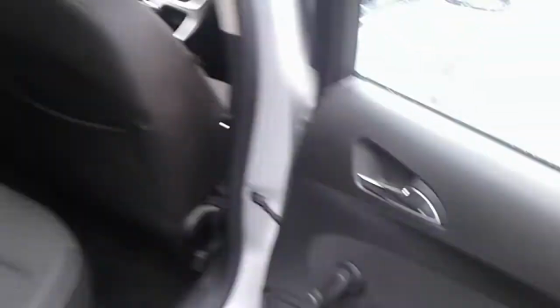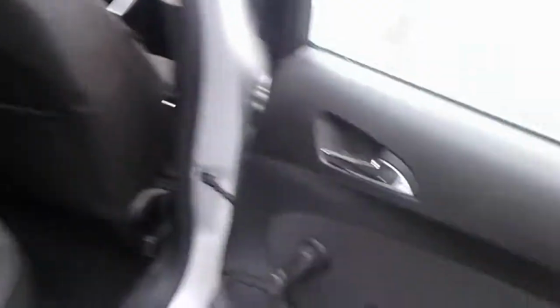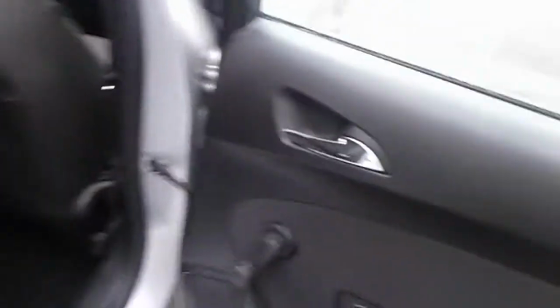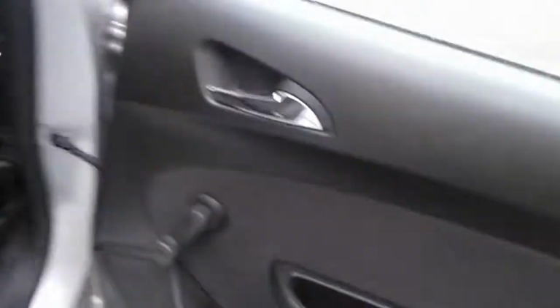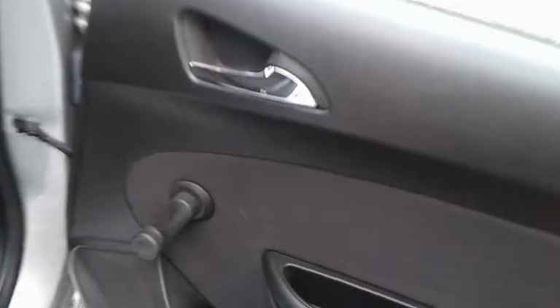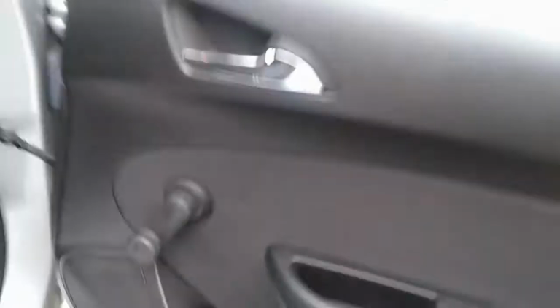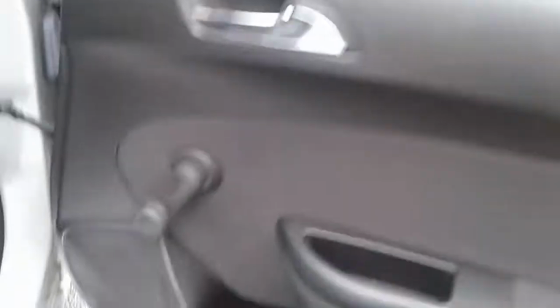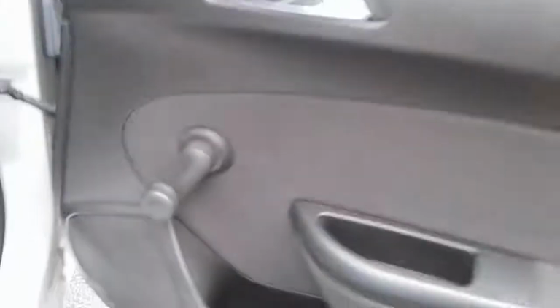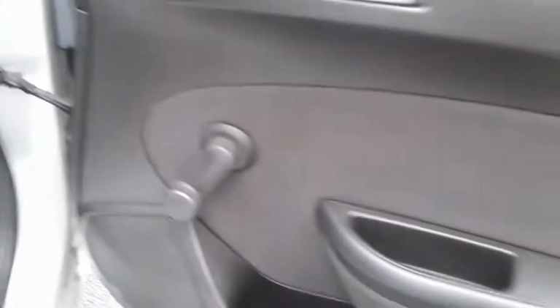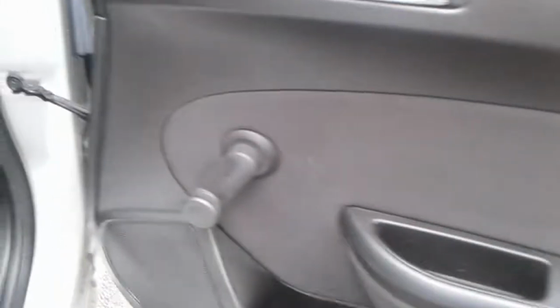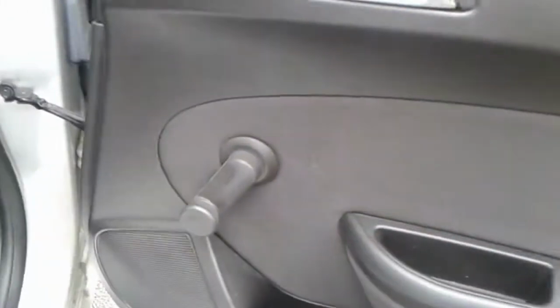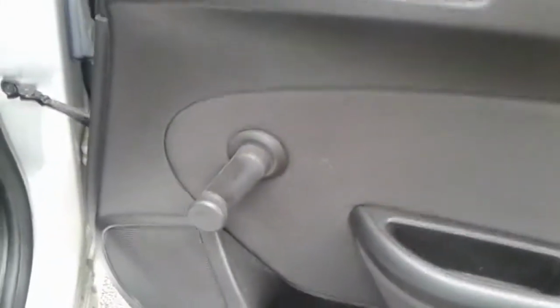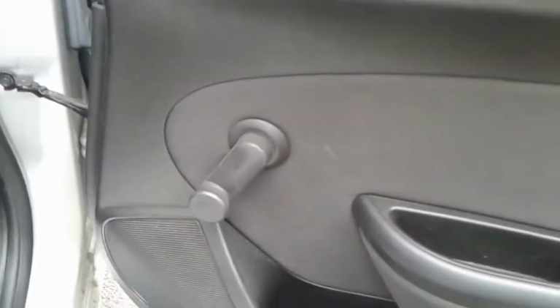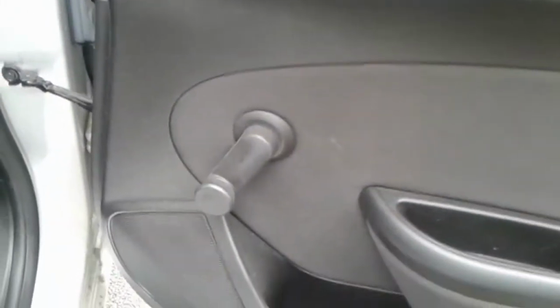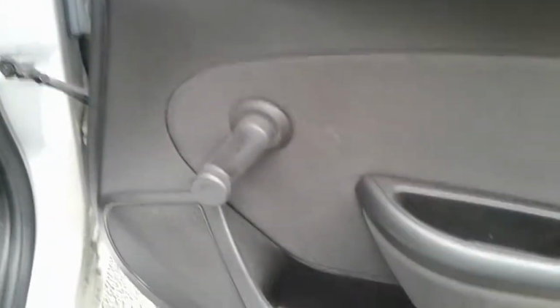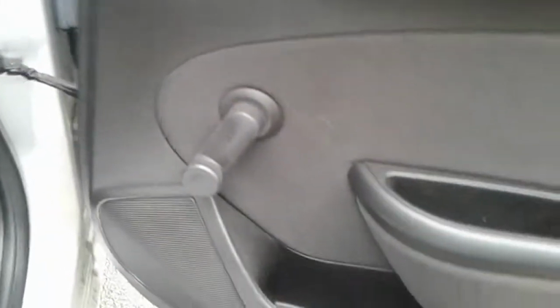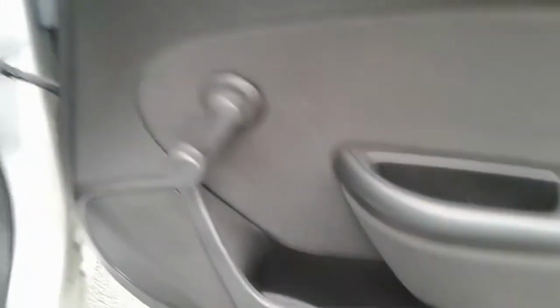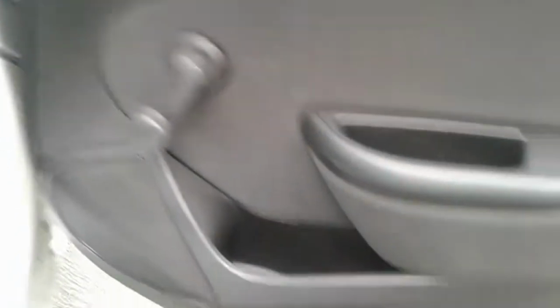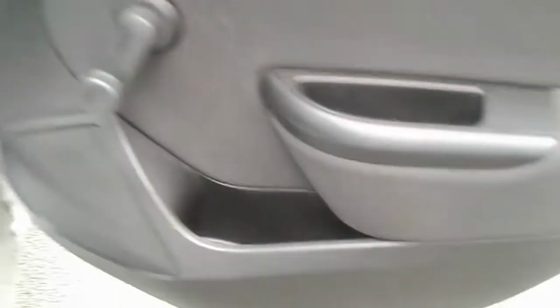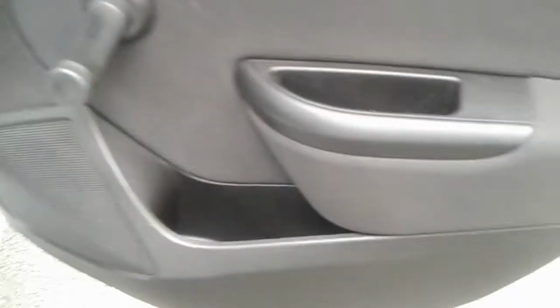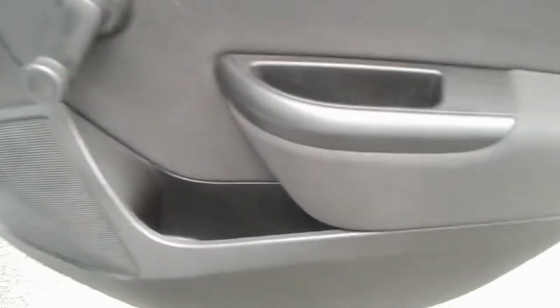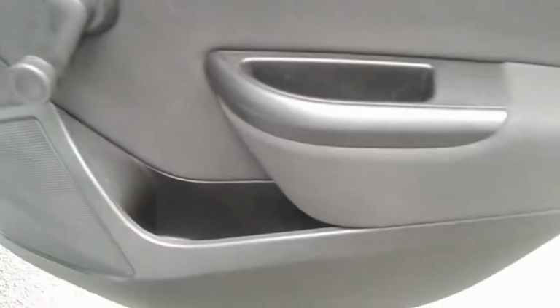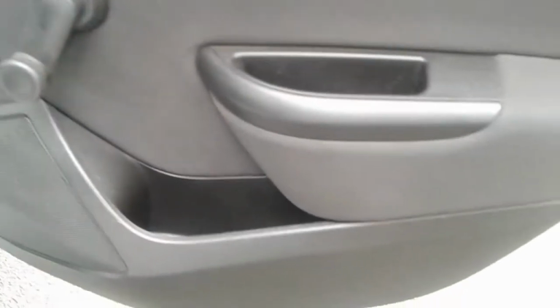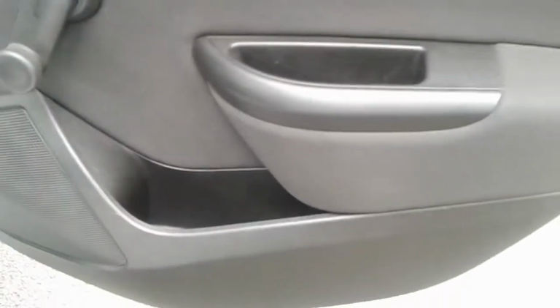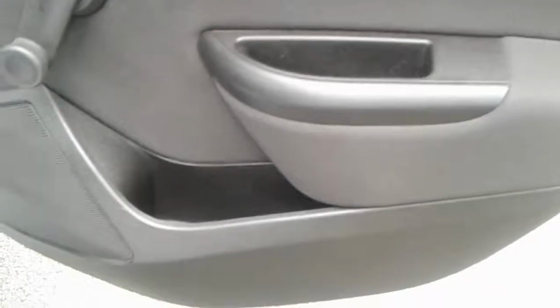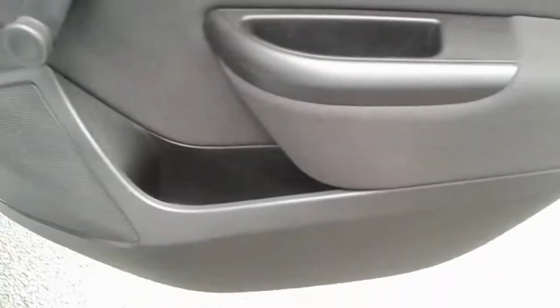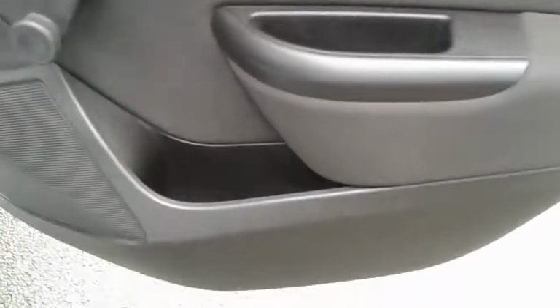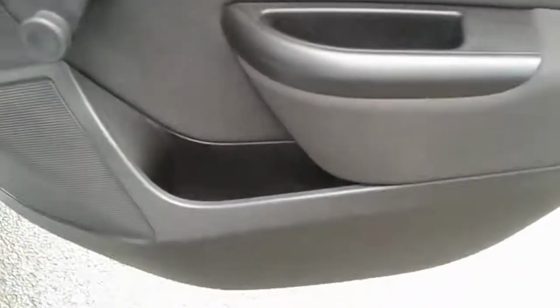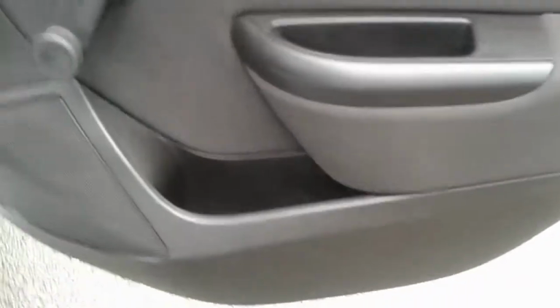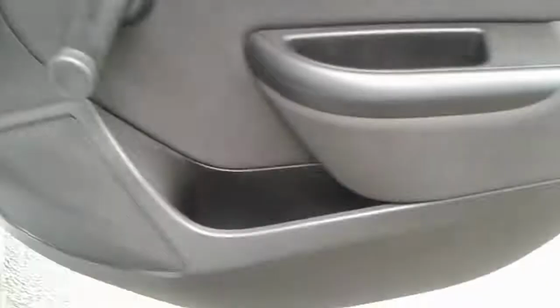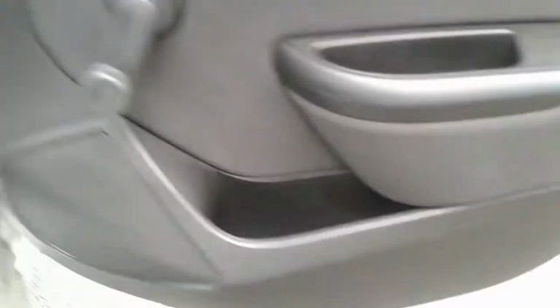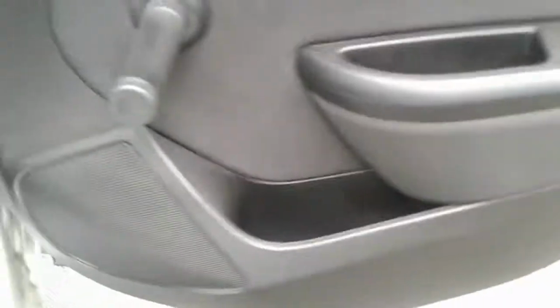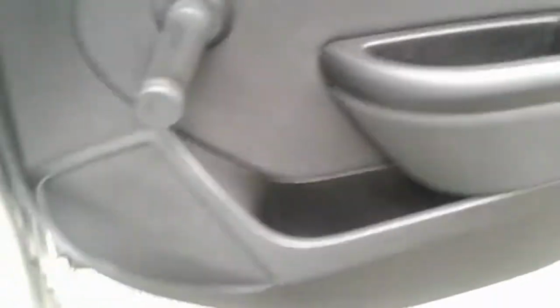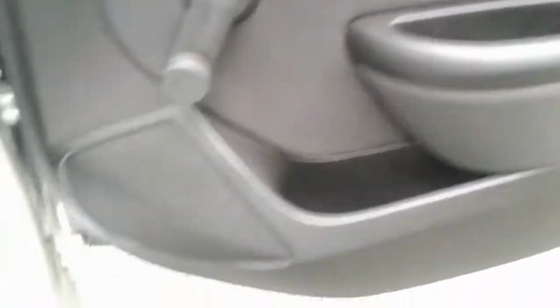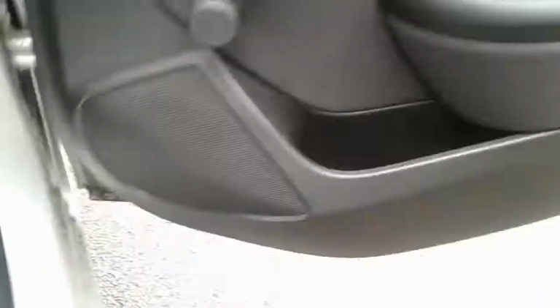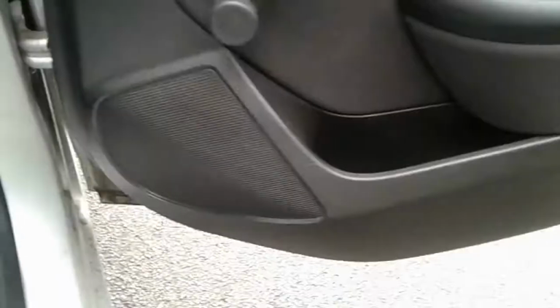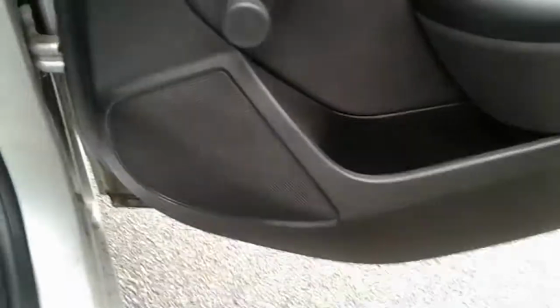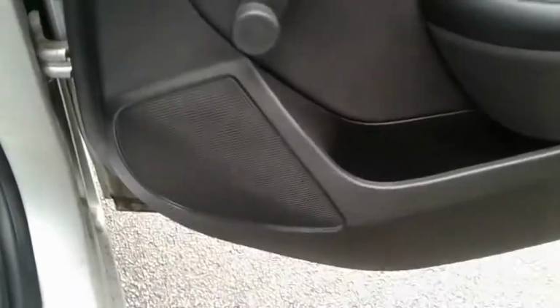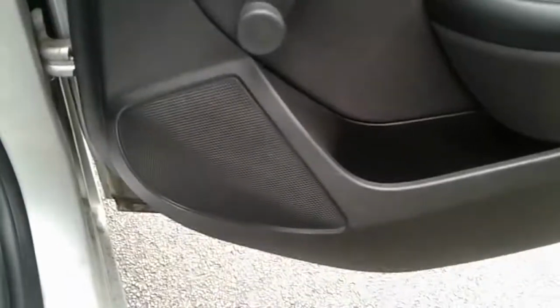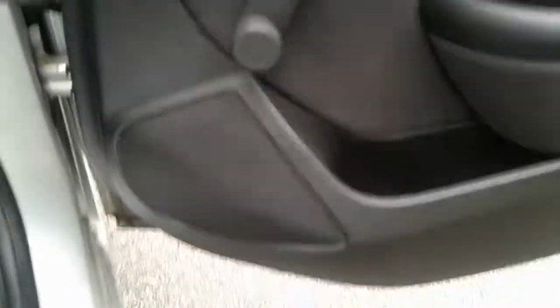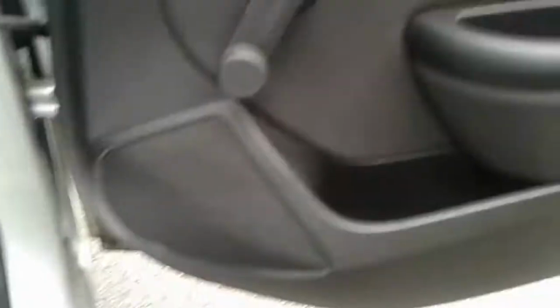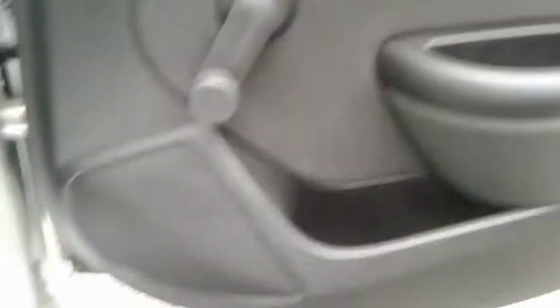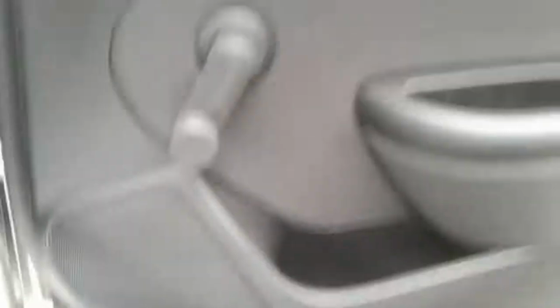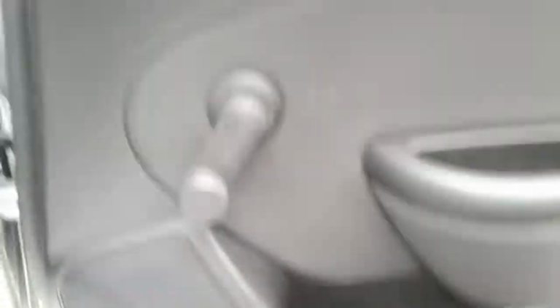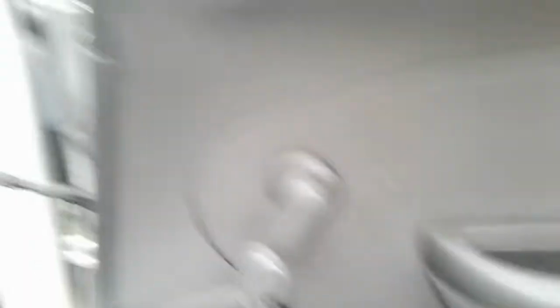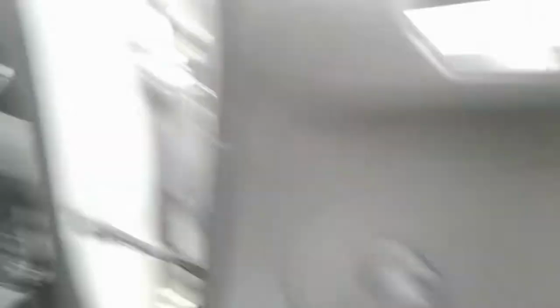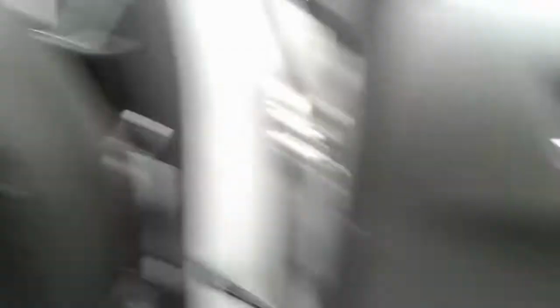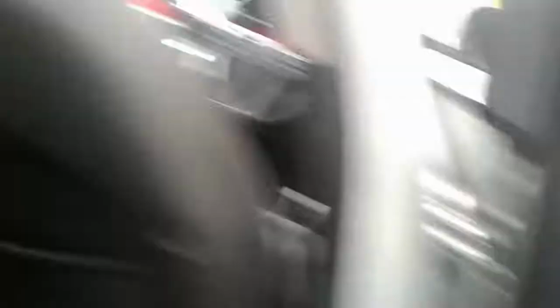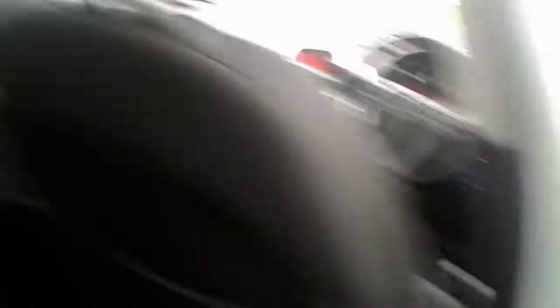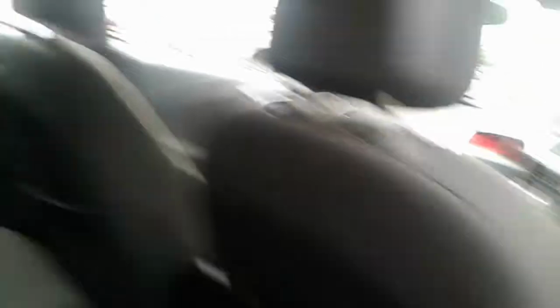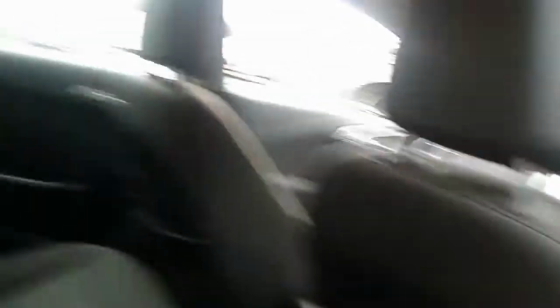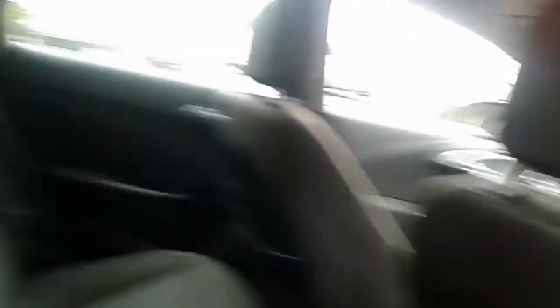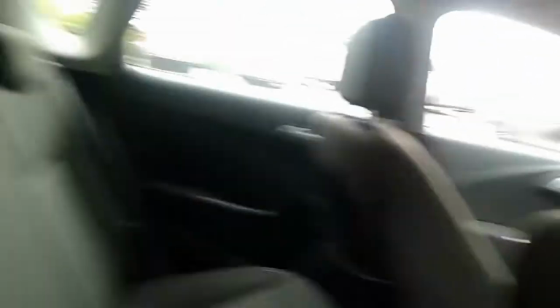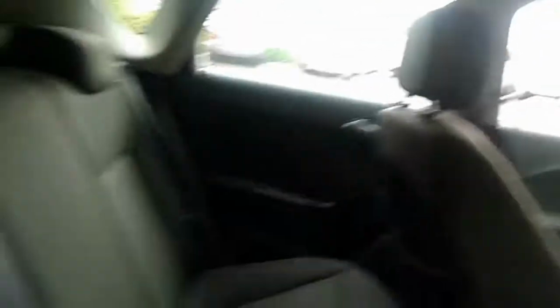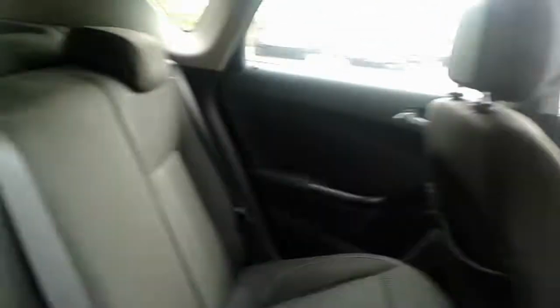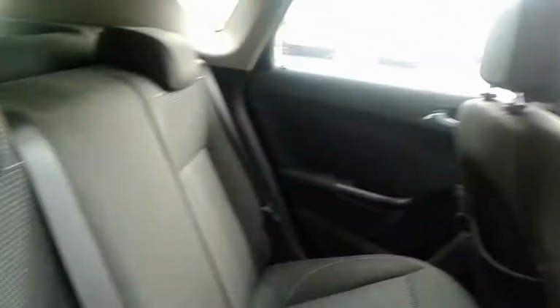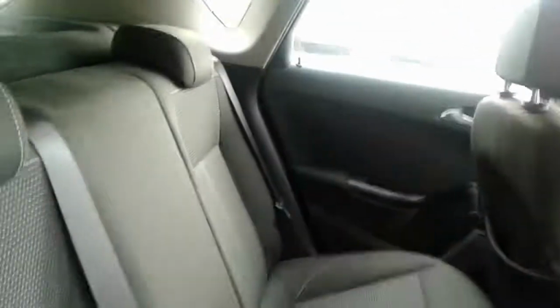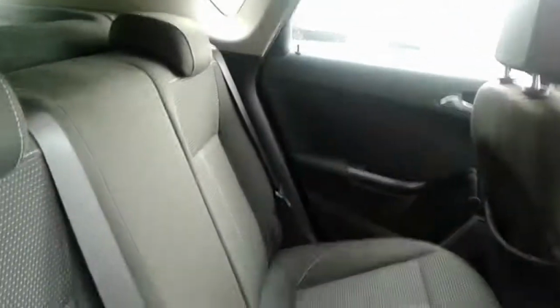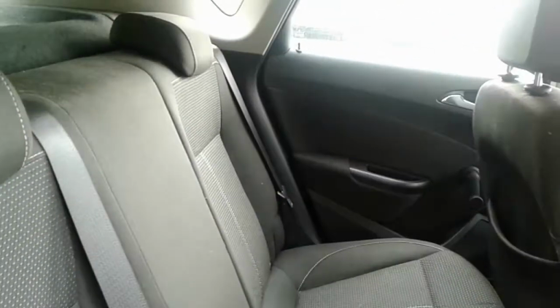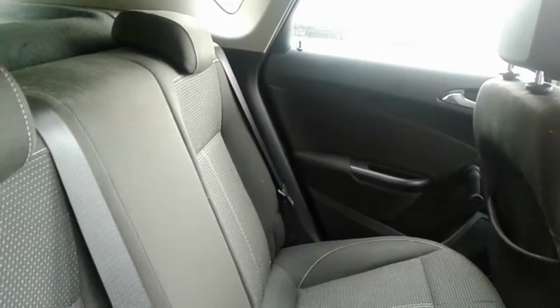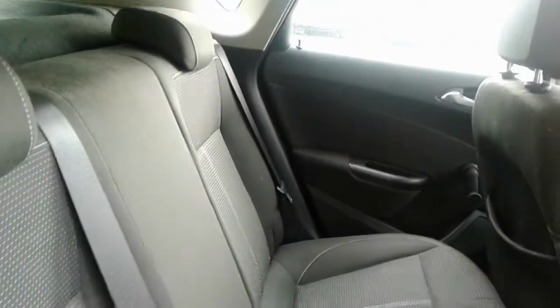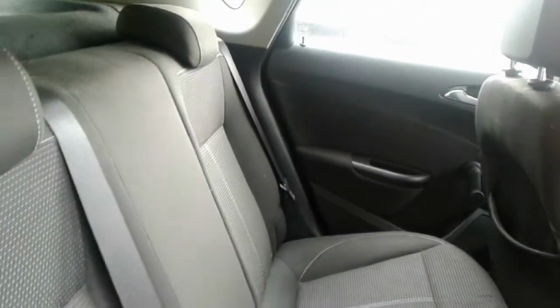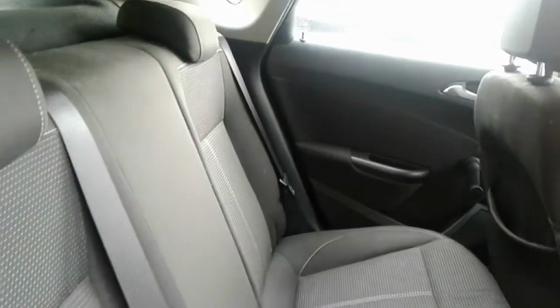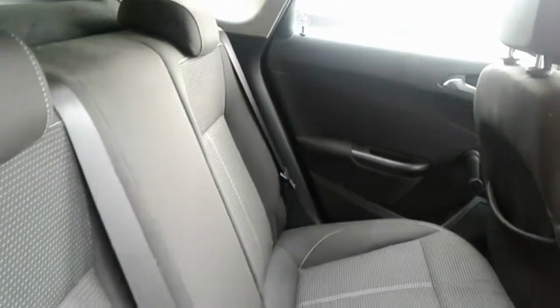We have manual rear windows, a medium sized storage pocket and door speaker, and Isofix tethers.